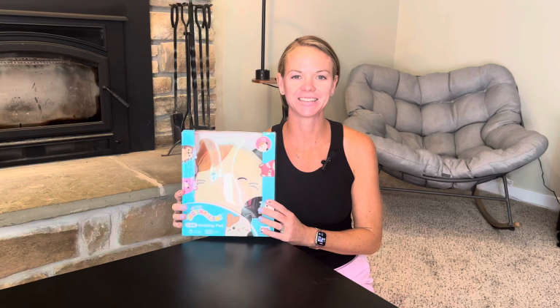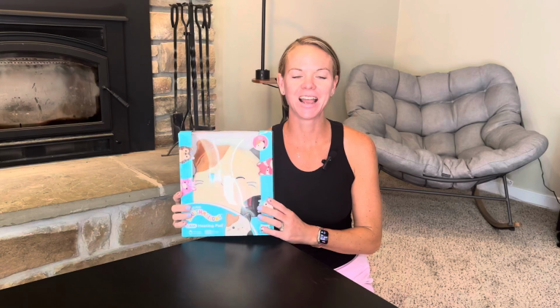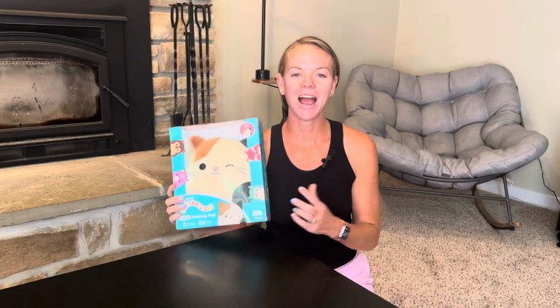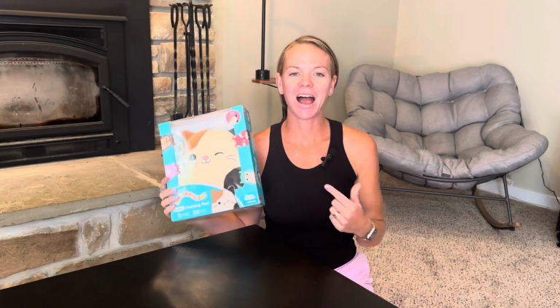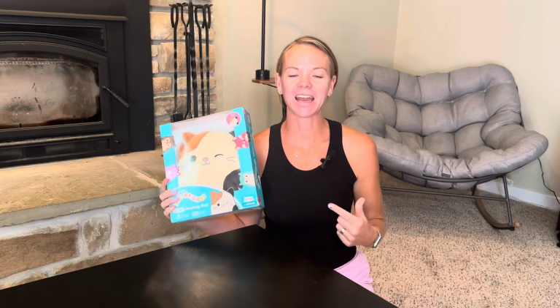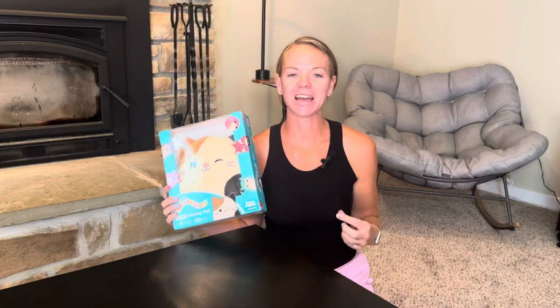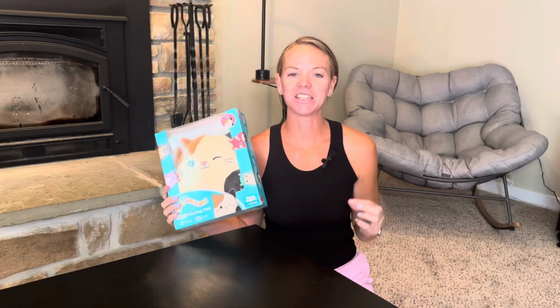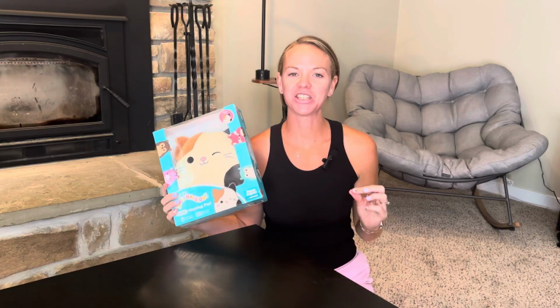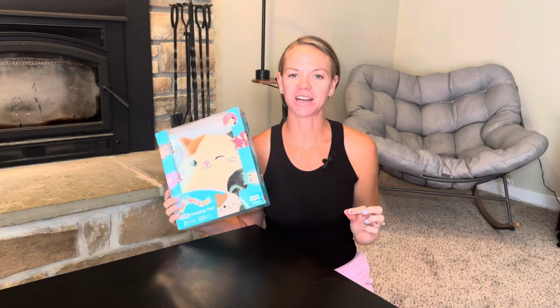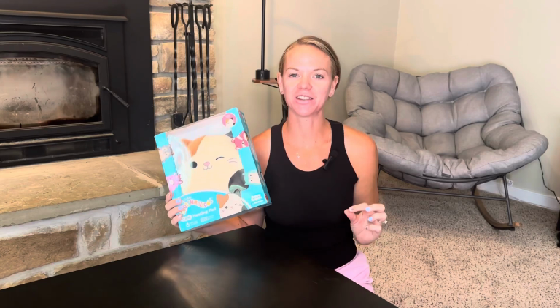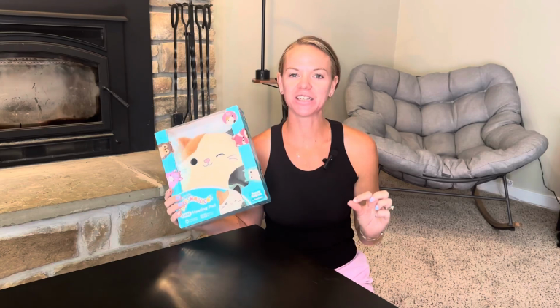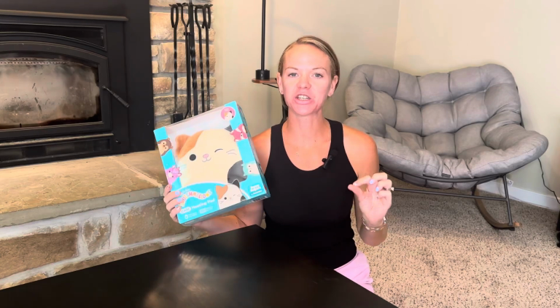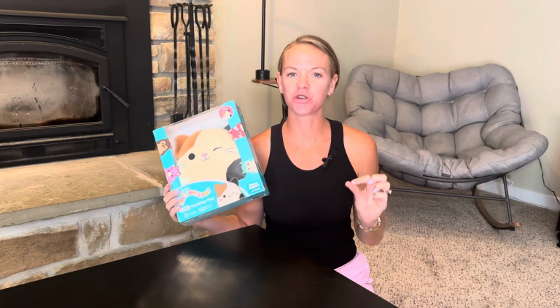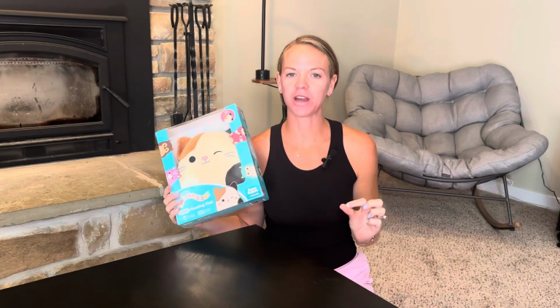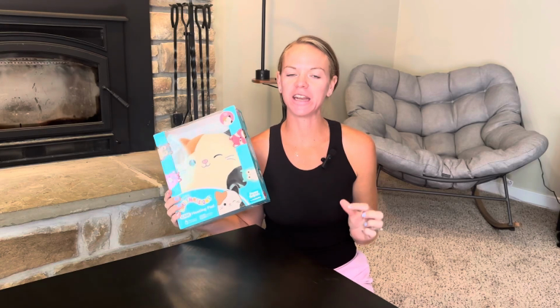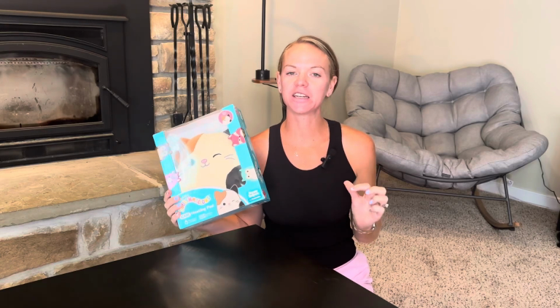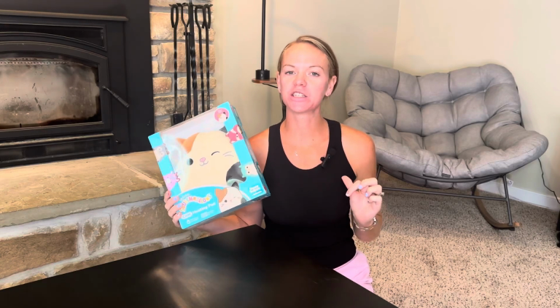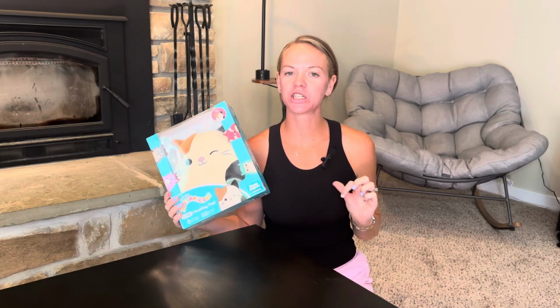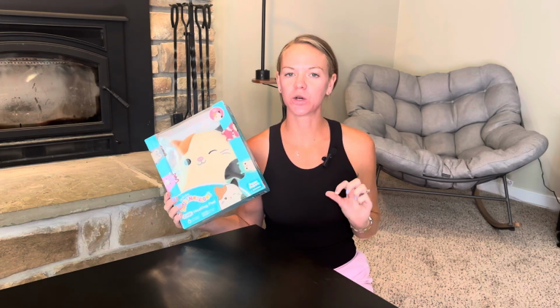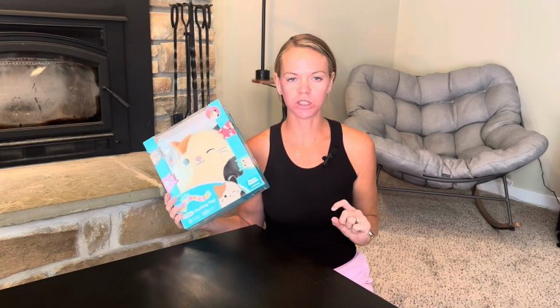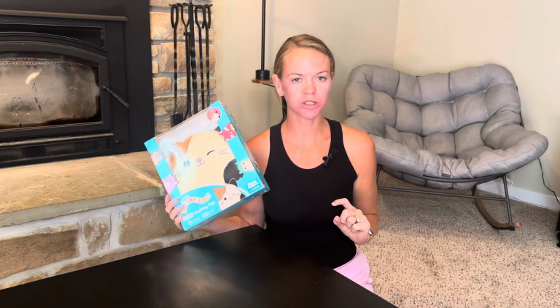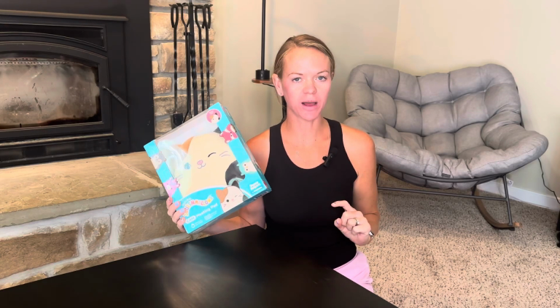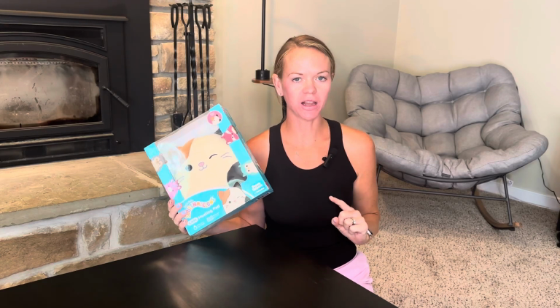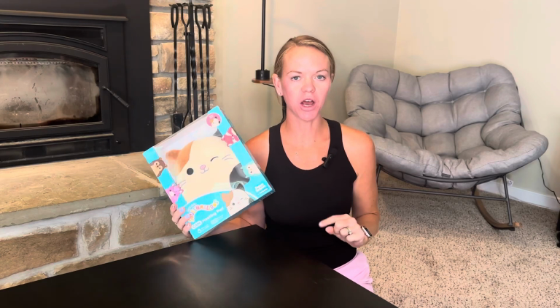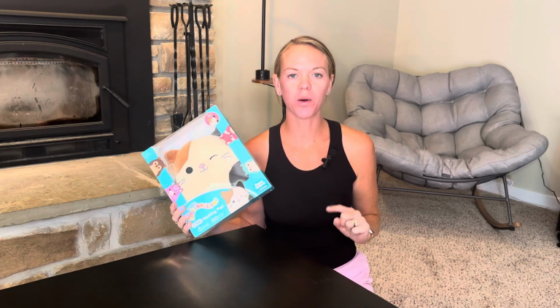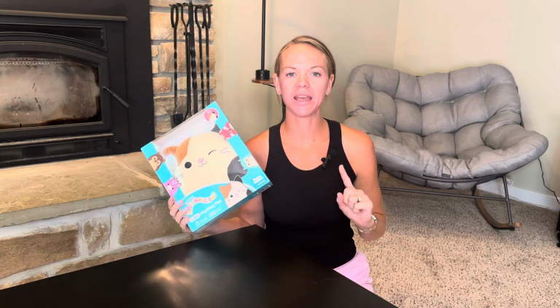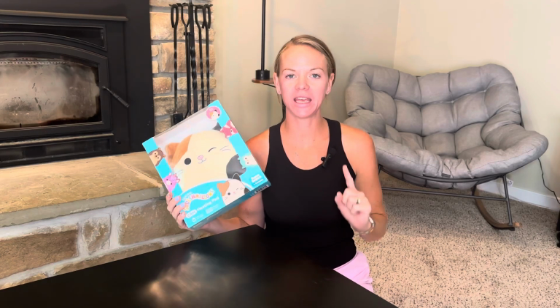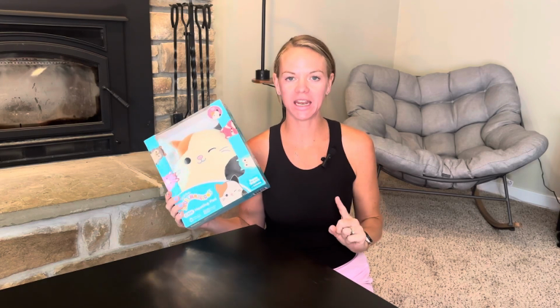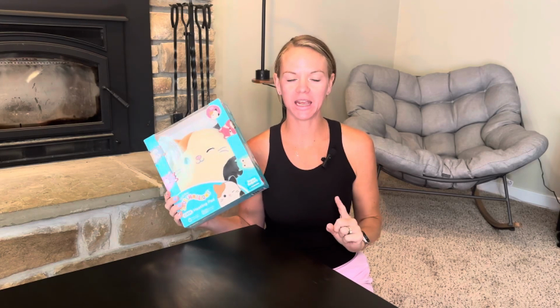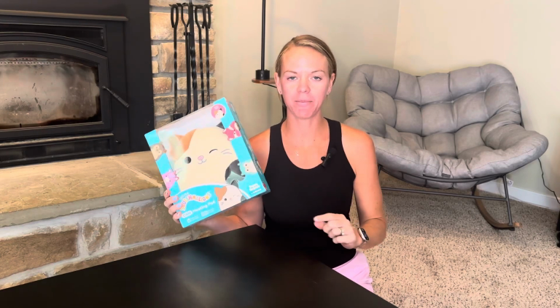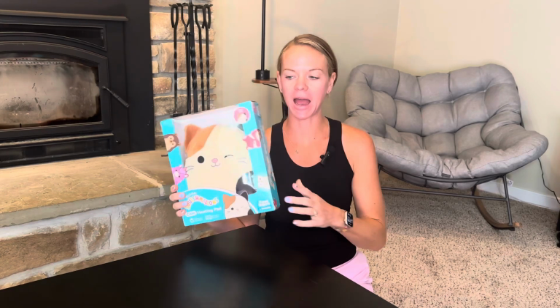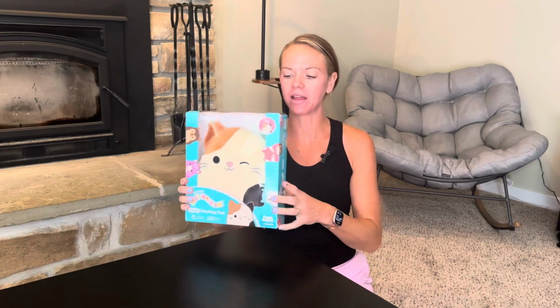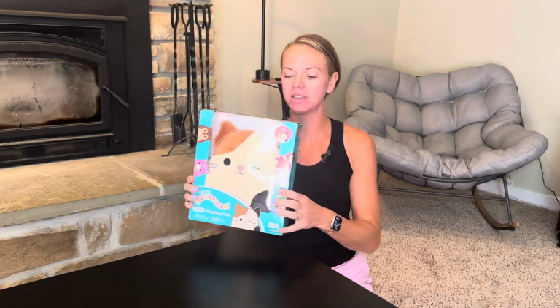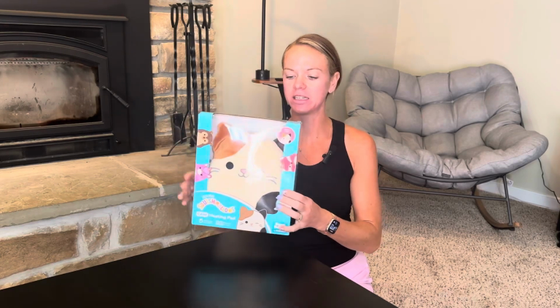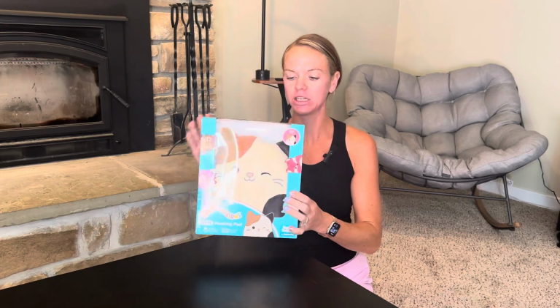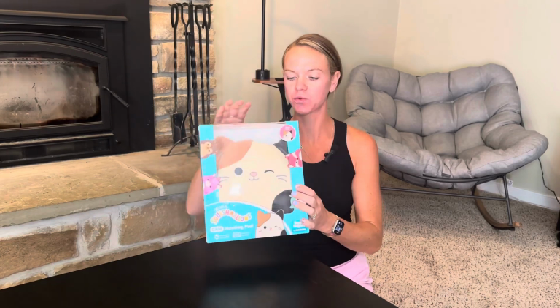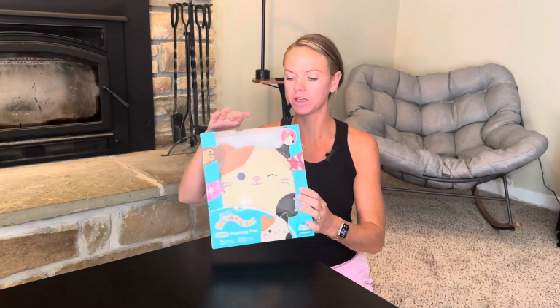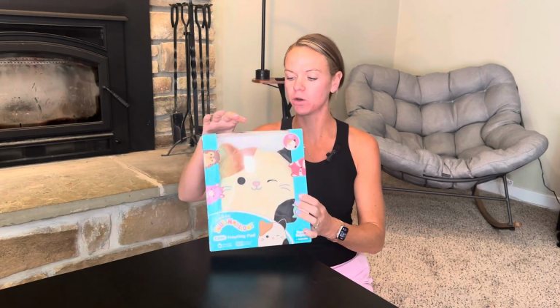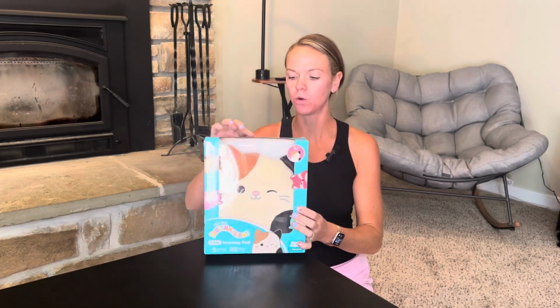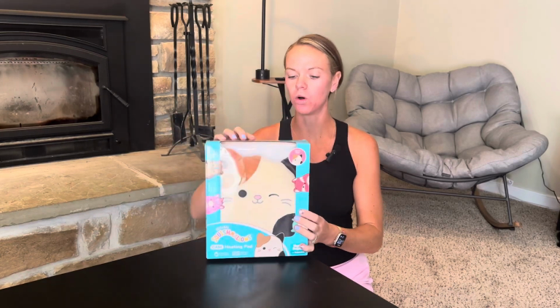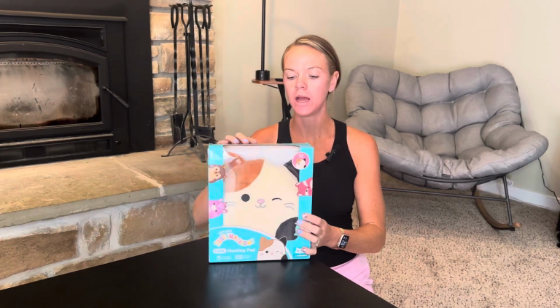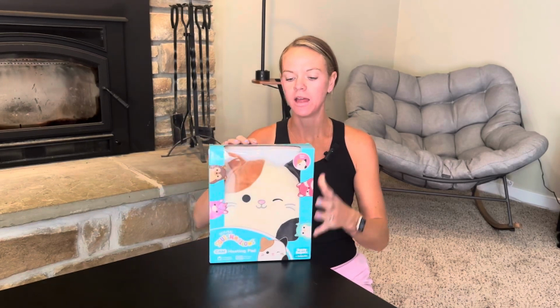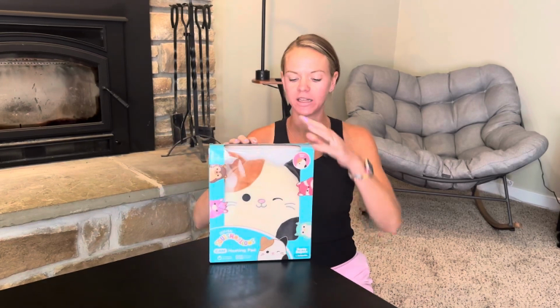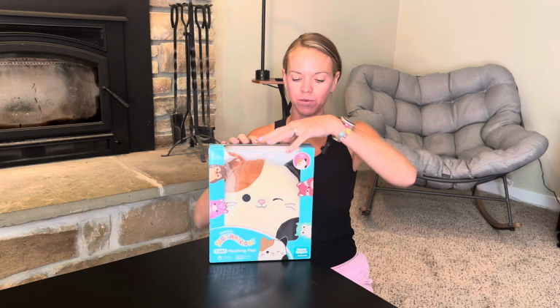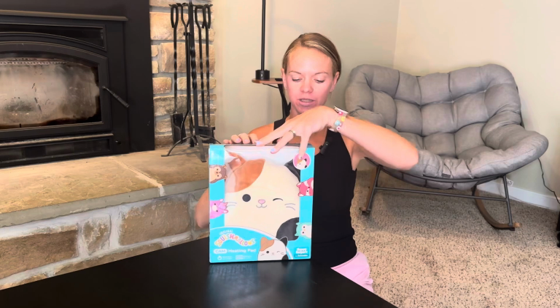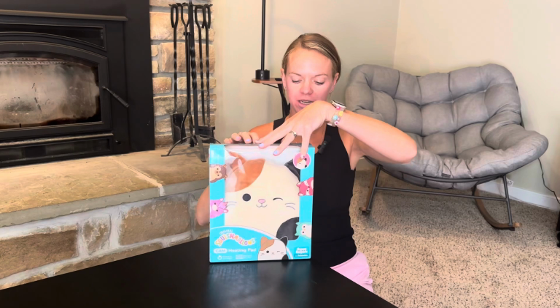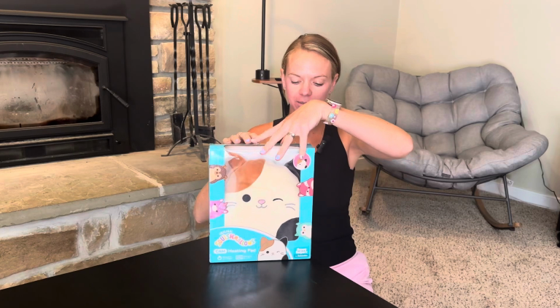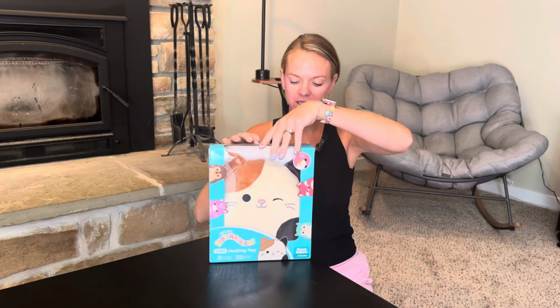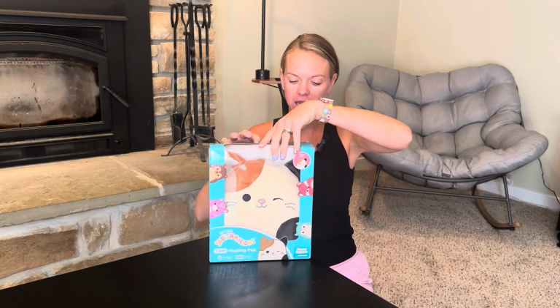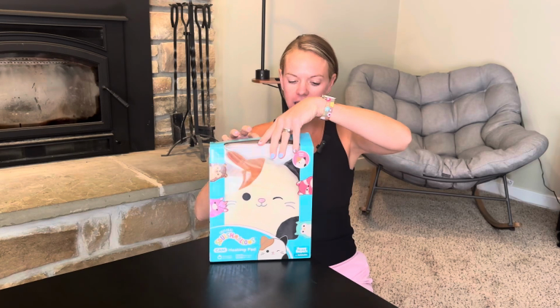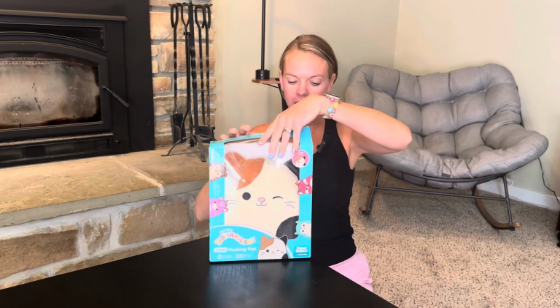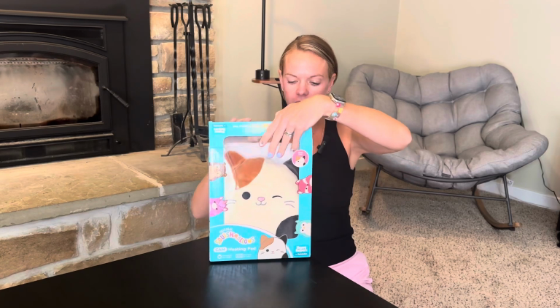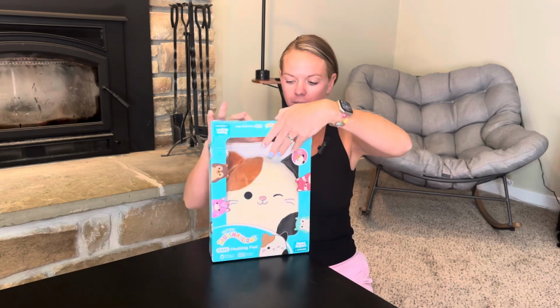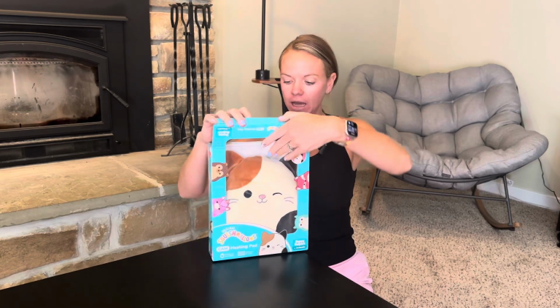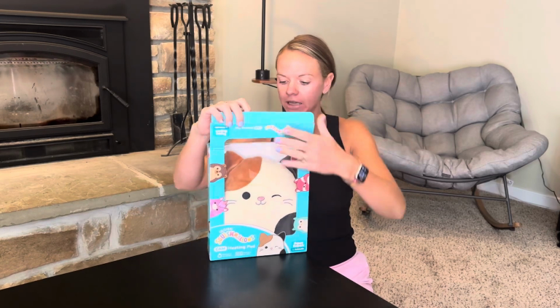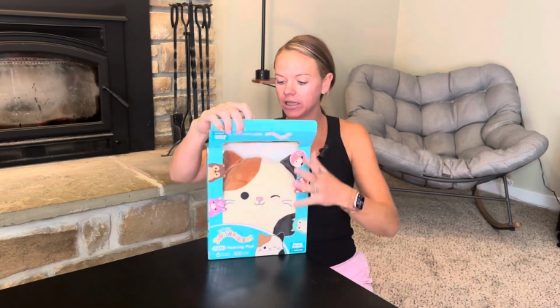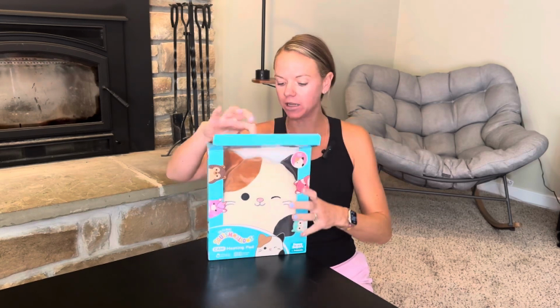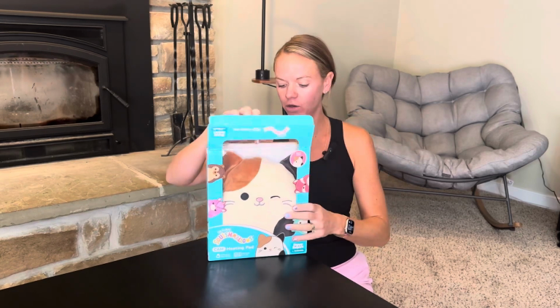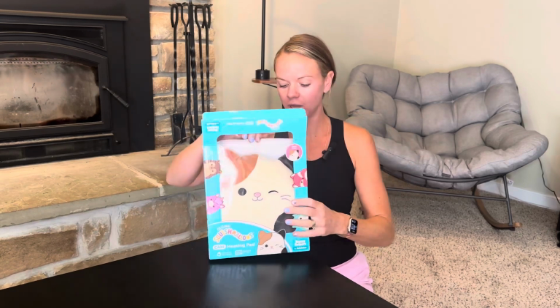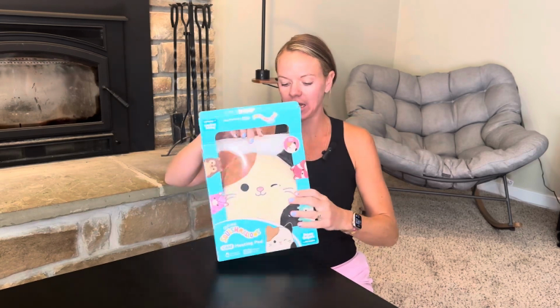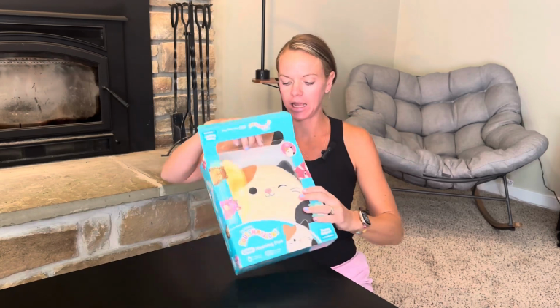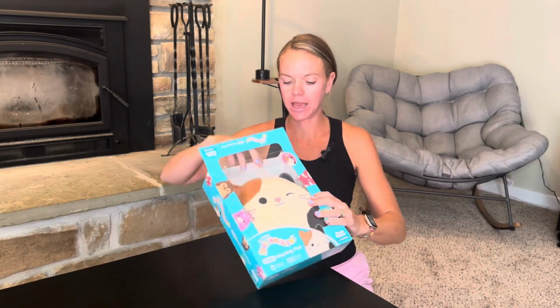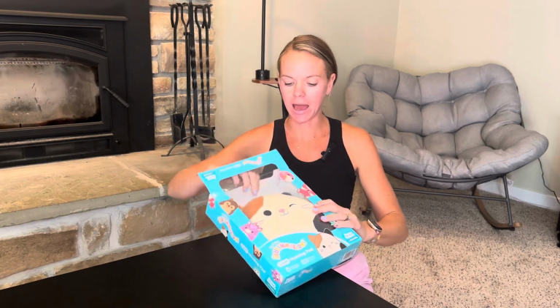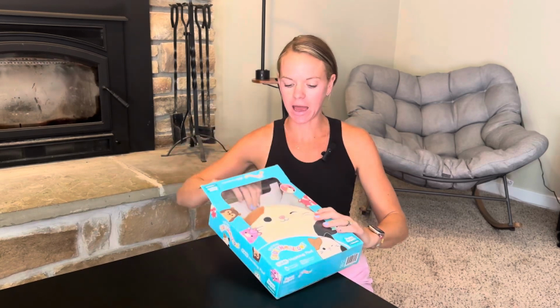Hi guys, check out this great Squishmallow heating pad. This thing is really cool. This one's name is Cam — it's a little kitty cat.